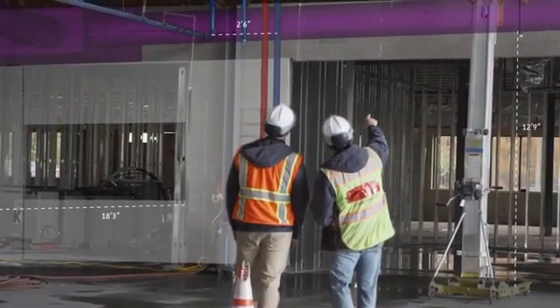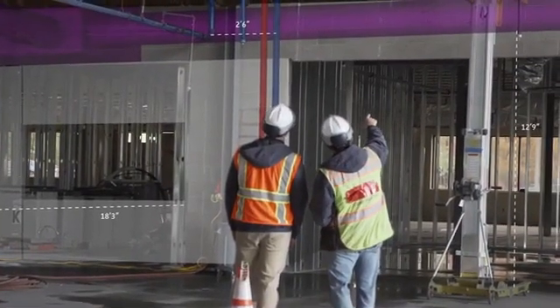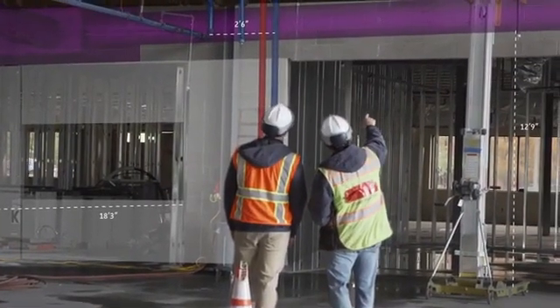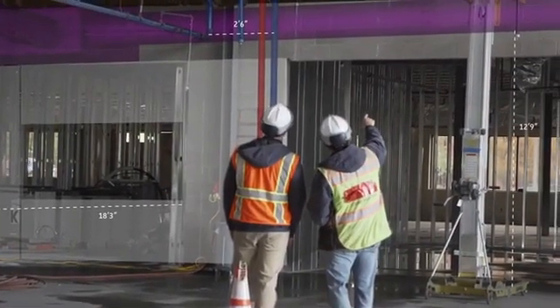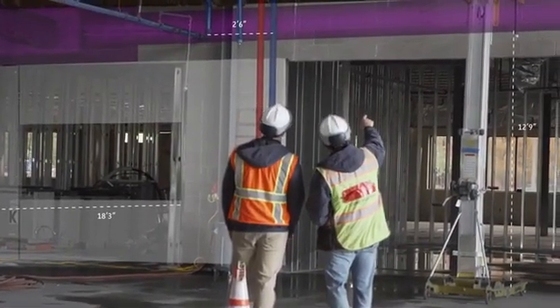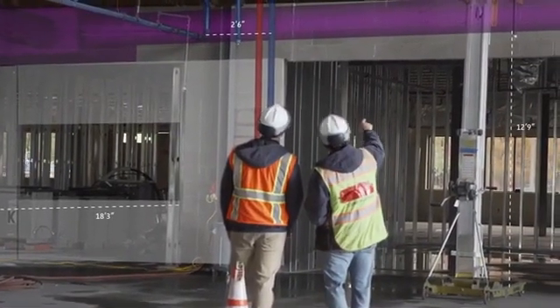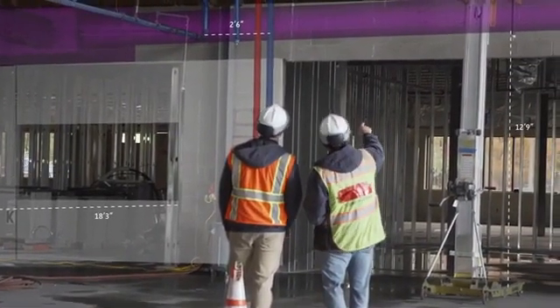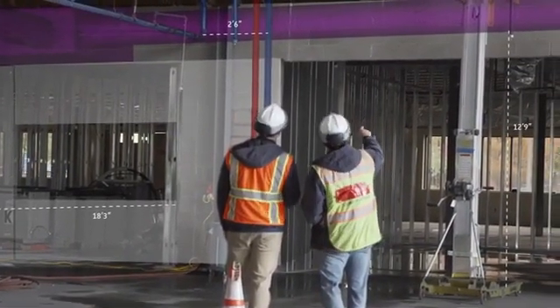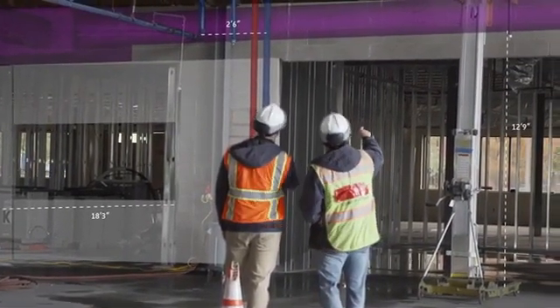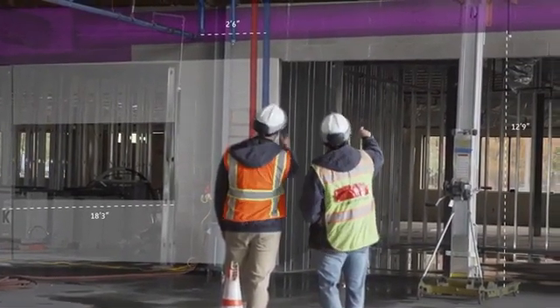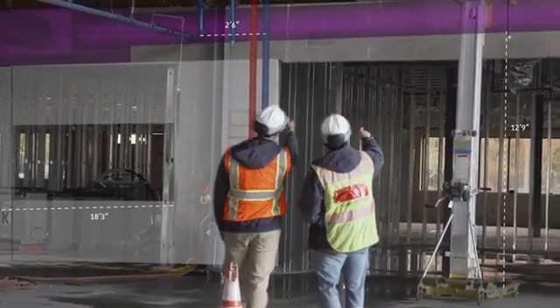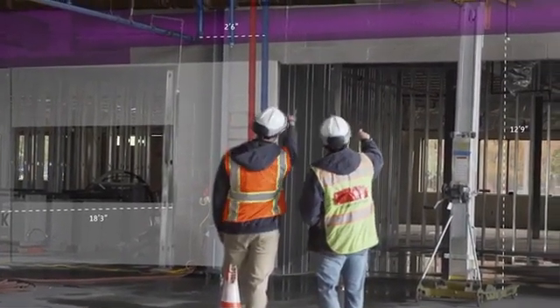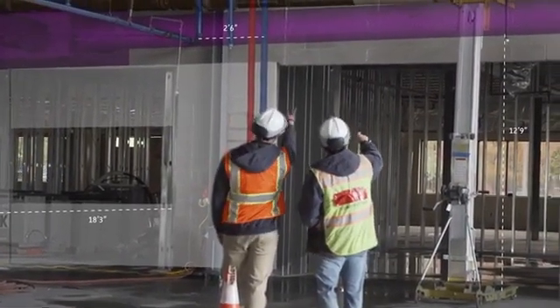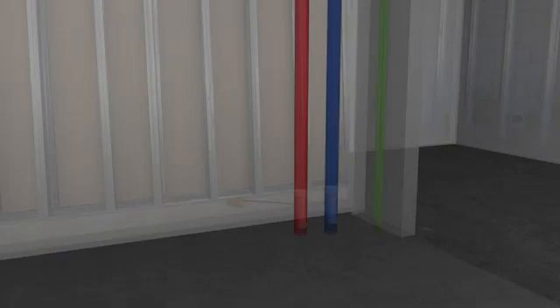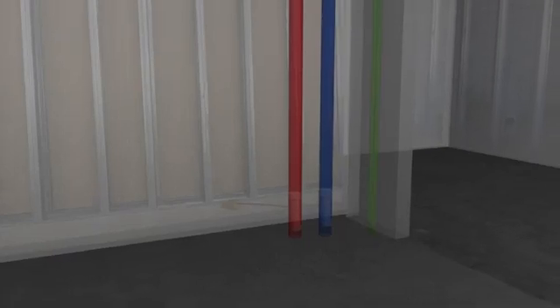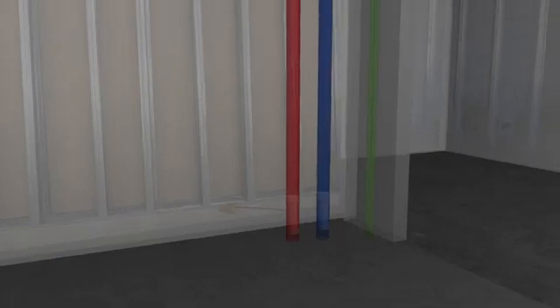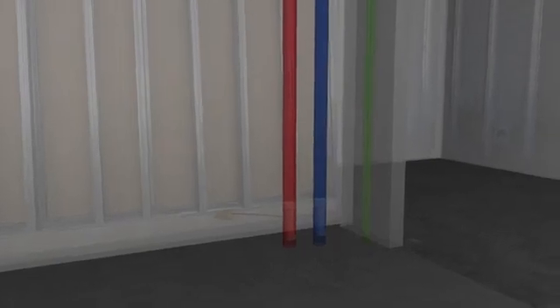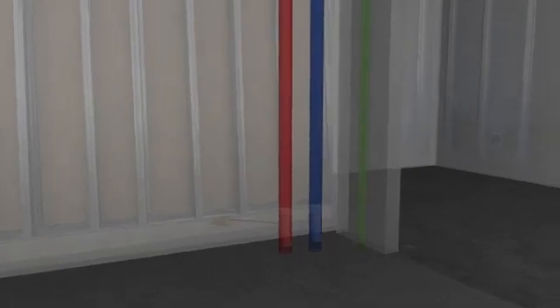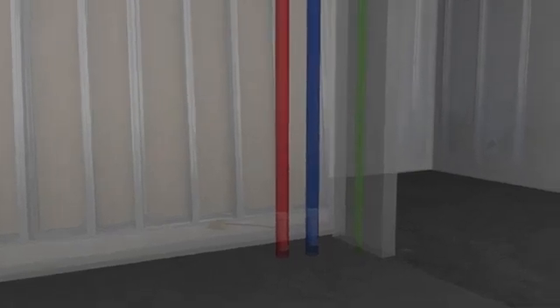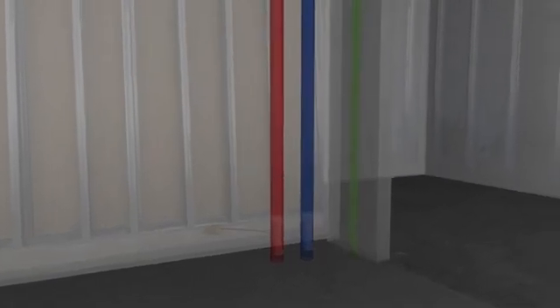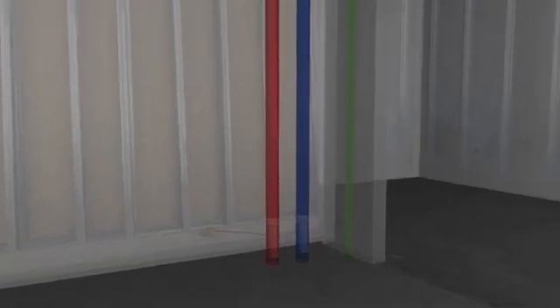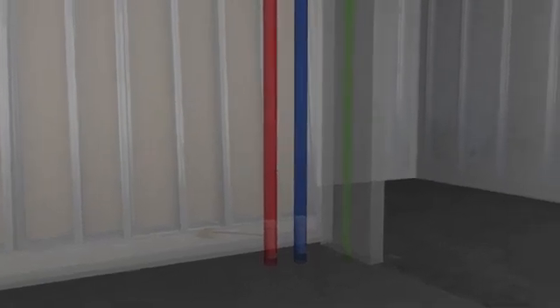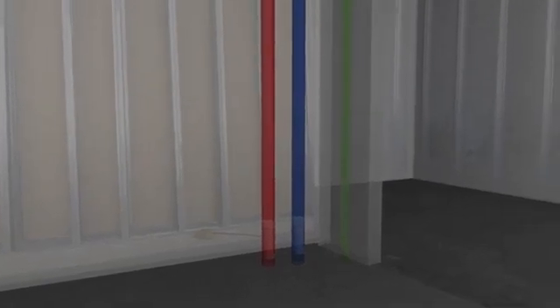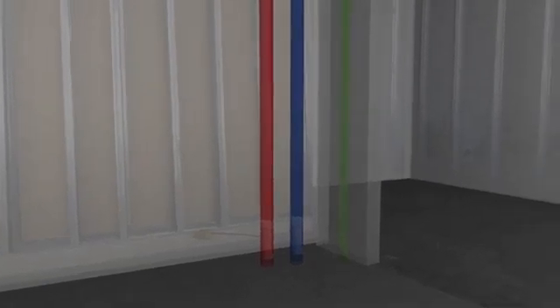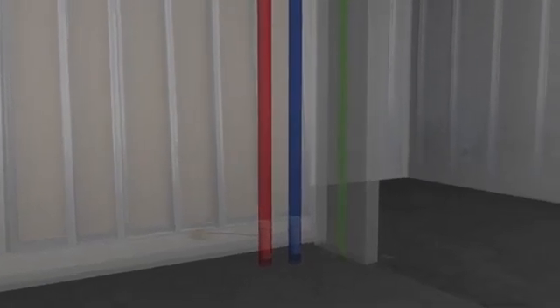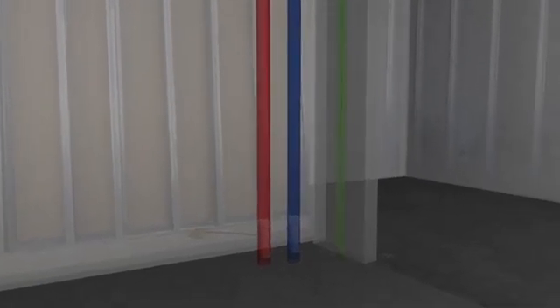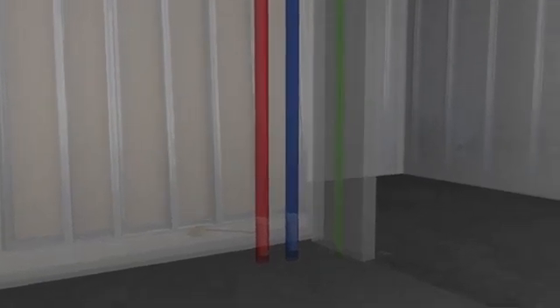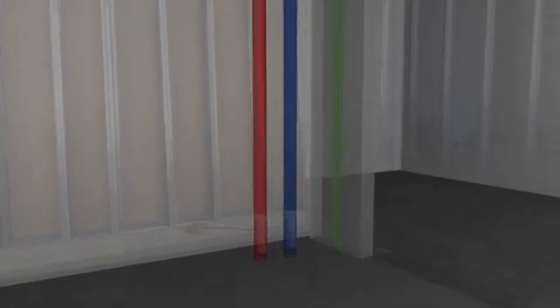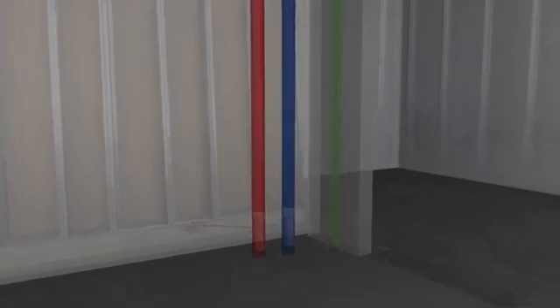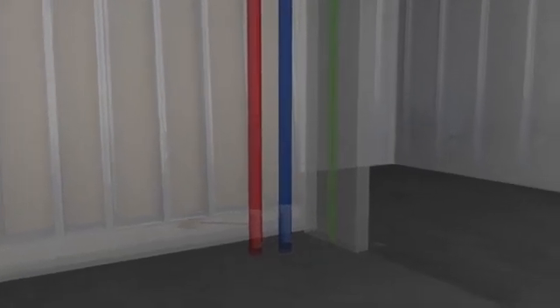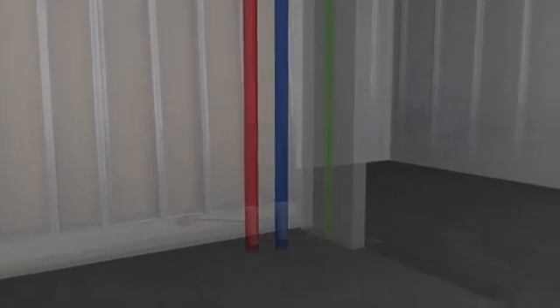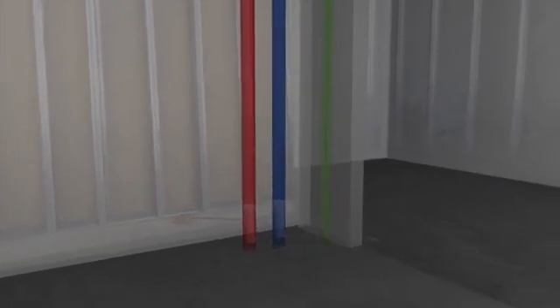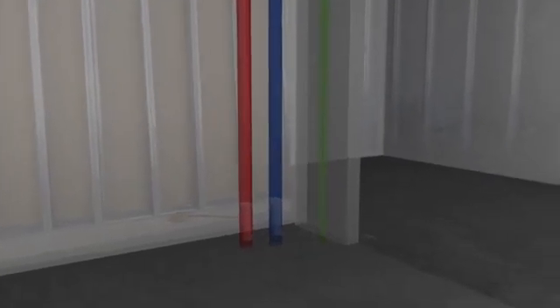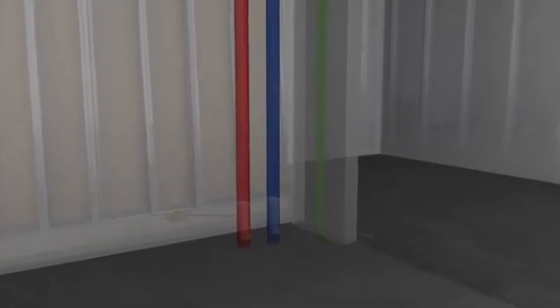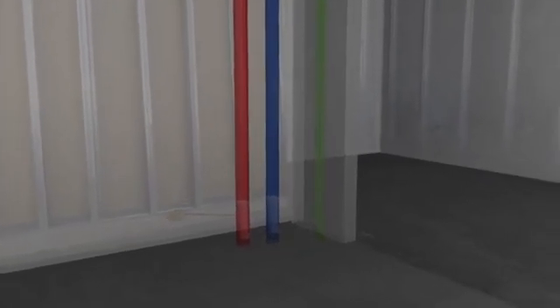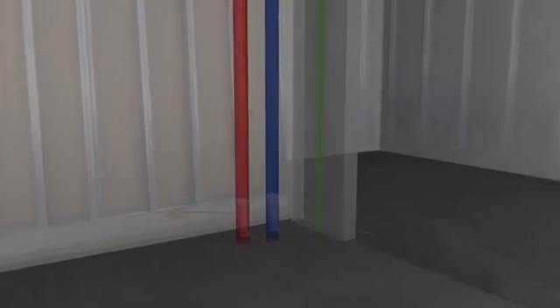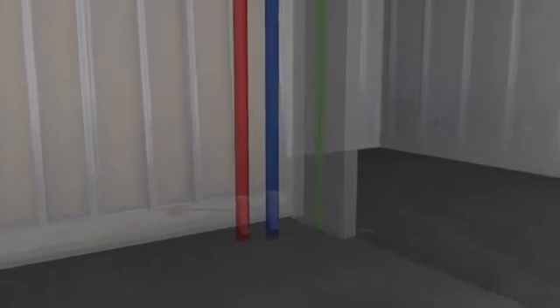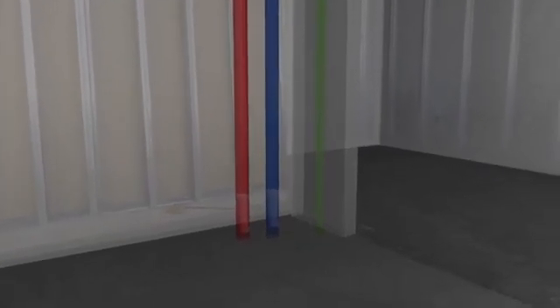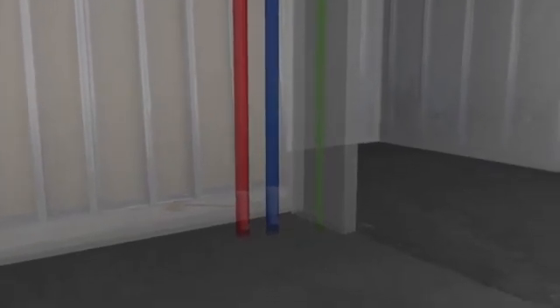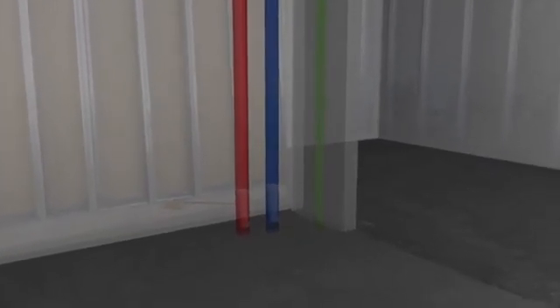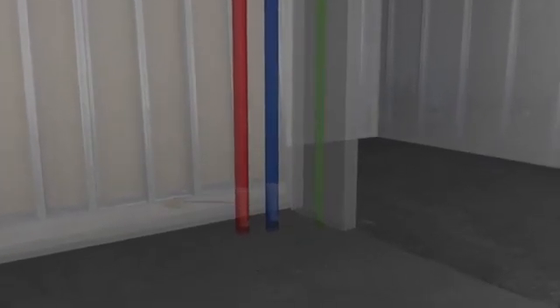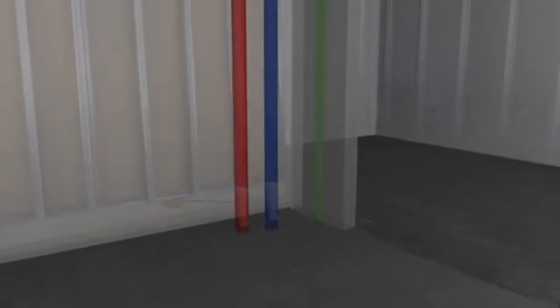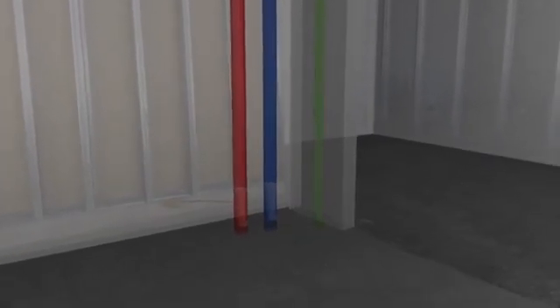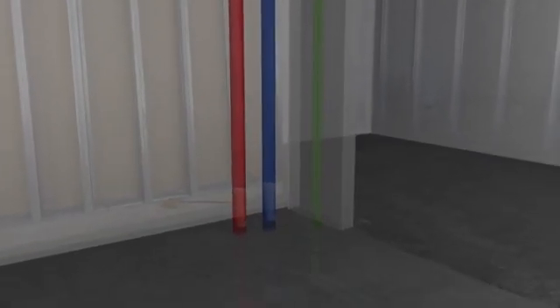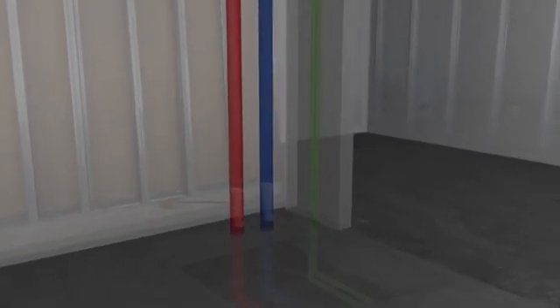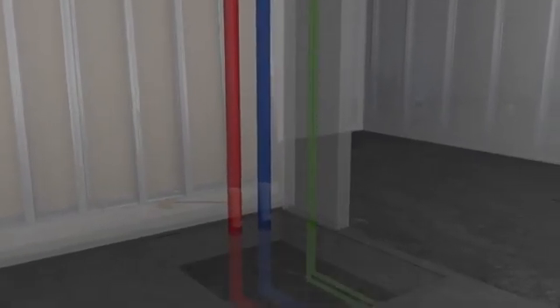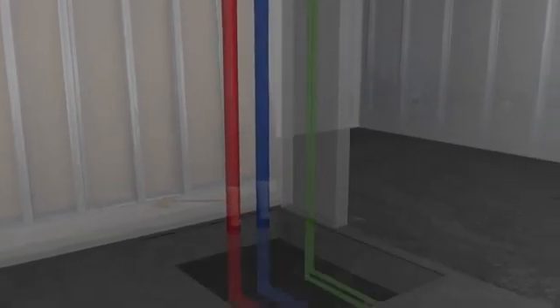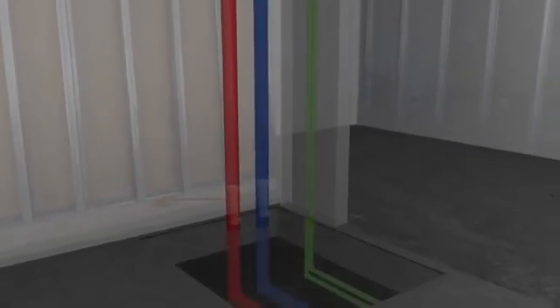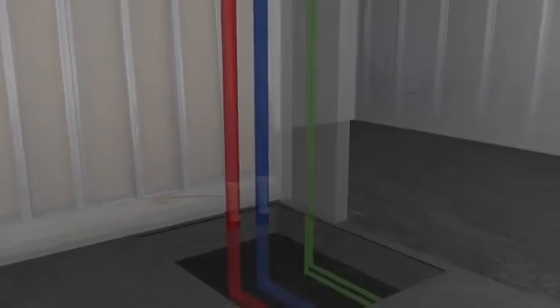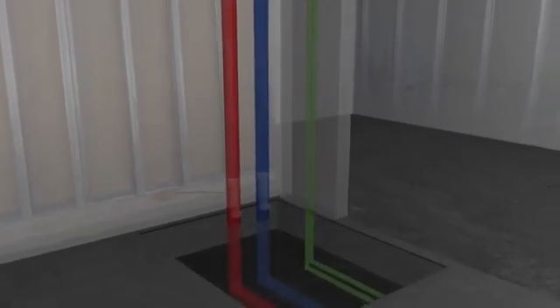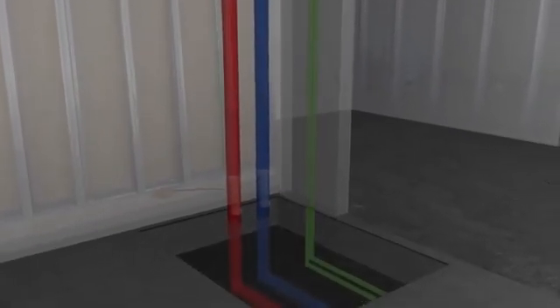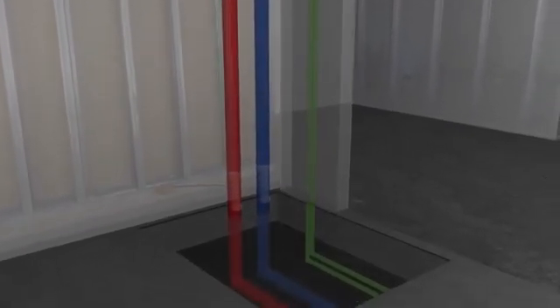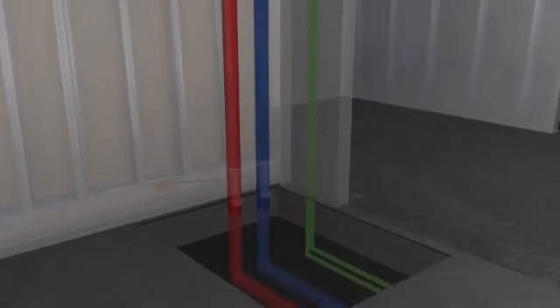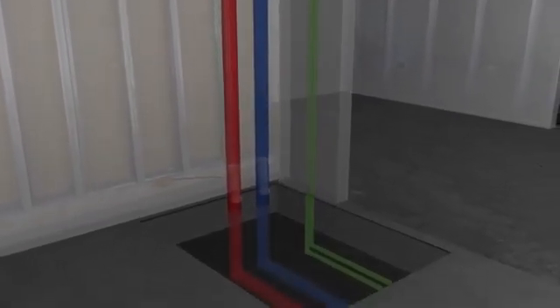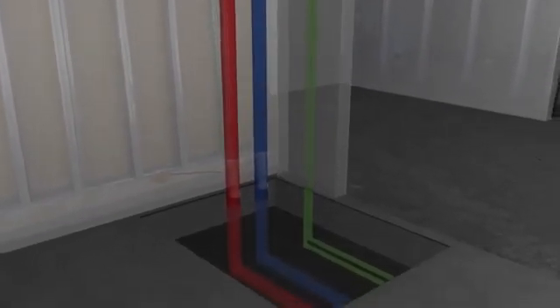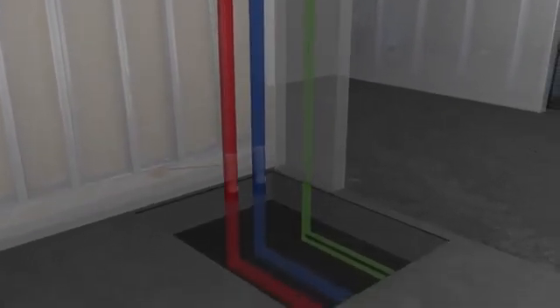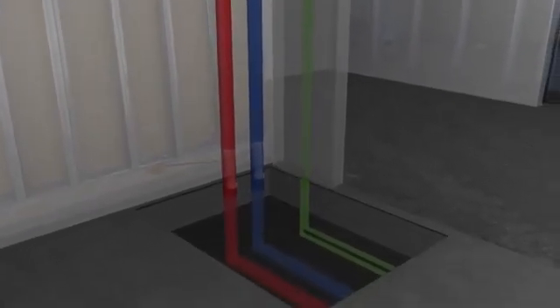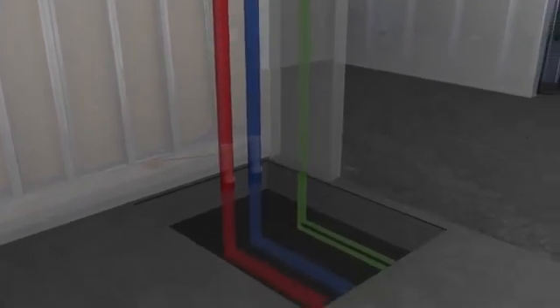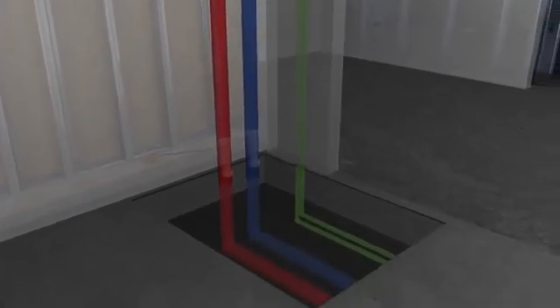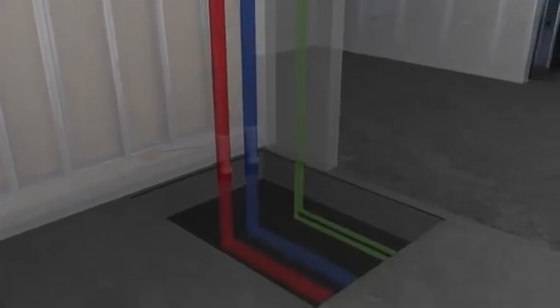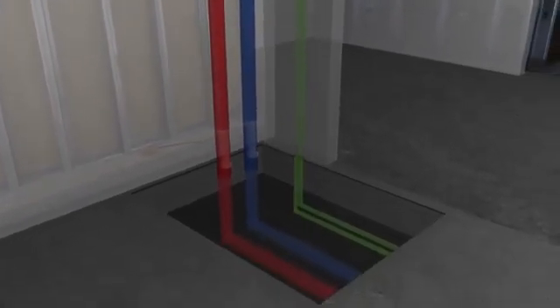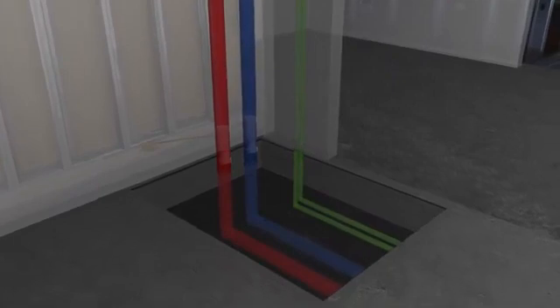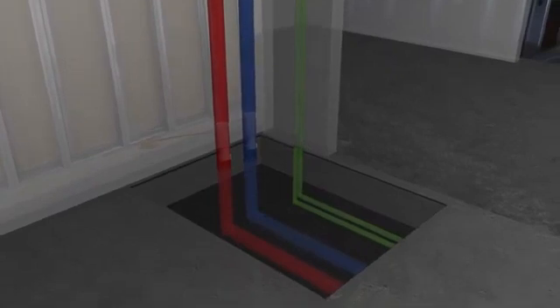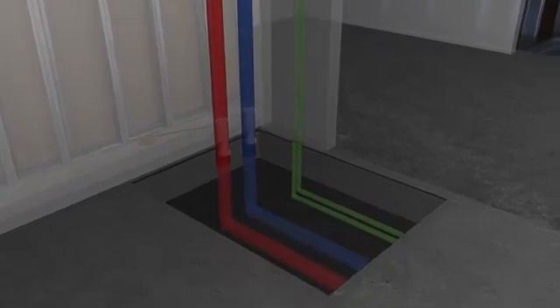Visualize the design overlaid with the context of the as-built building elements, even those behind walls and beneath floors.